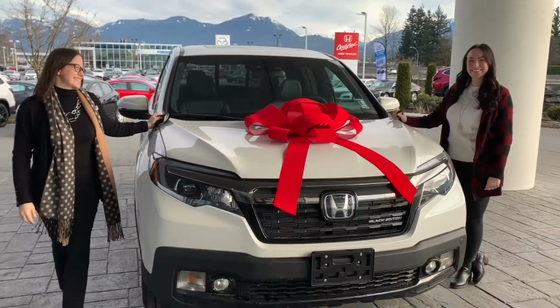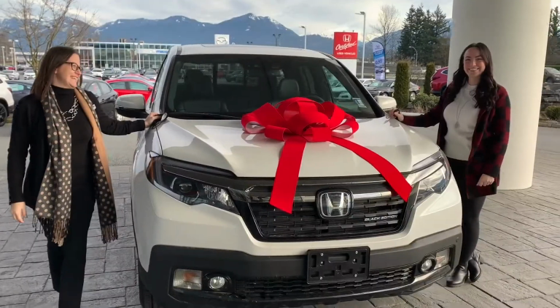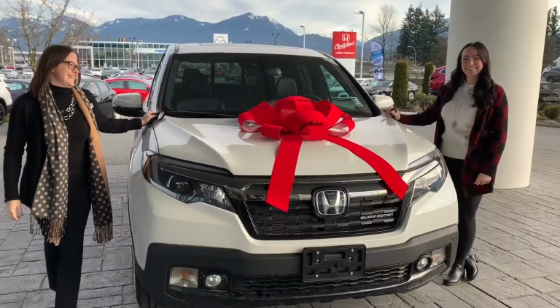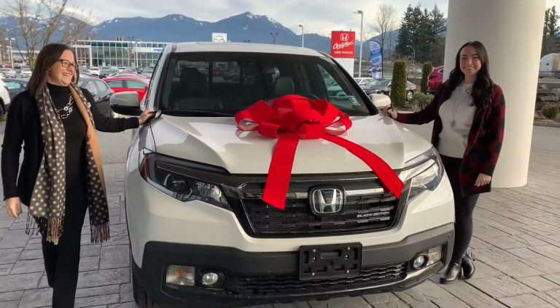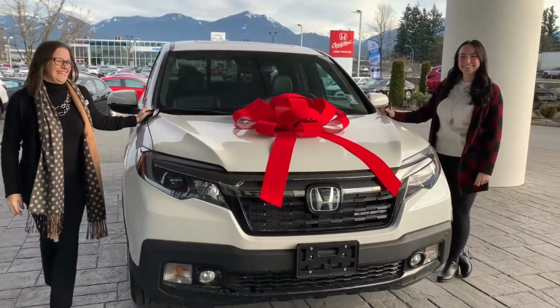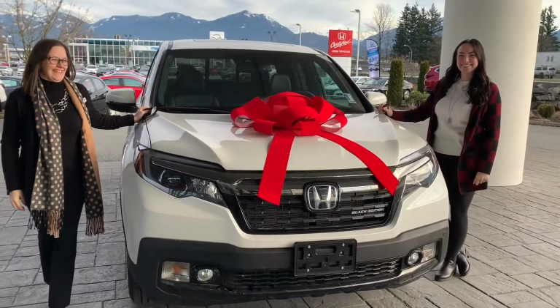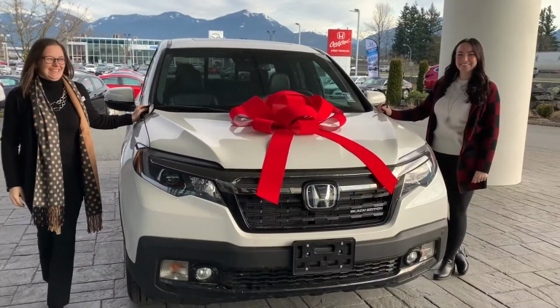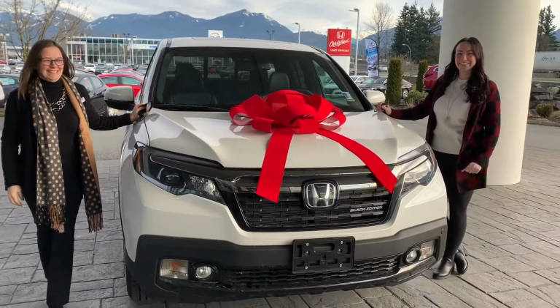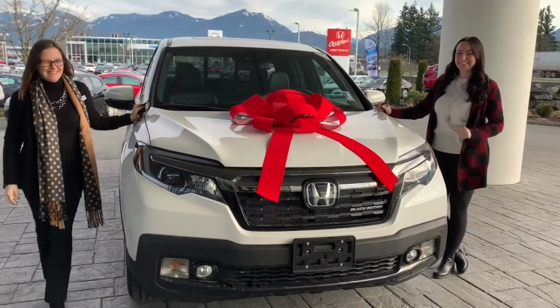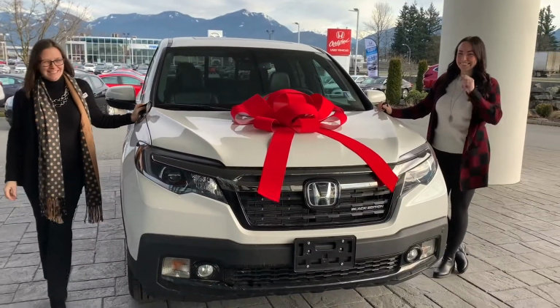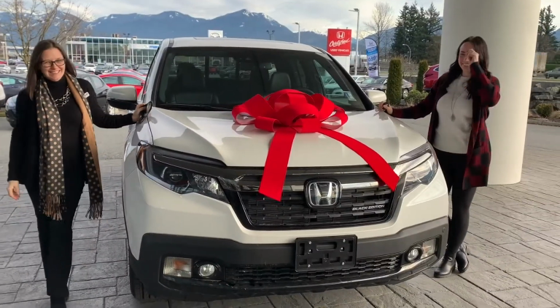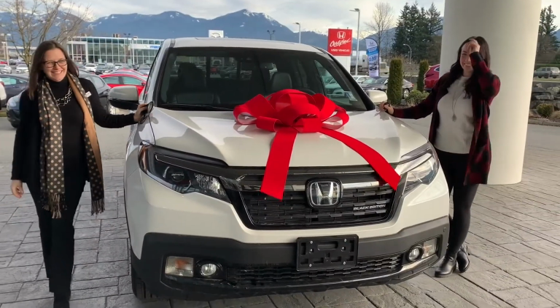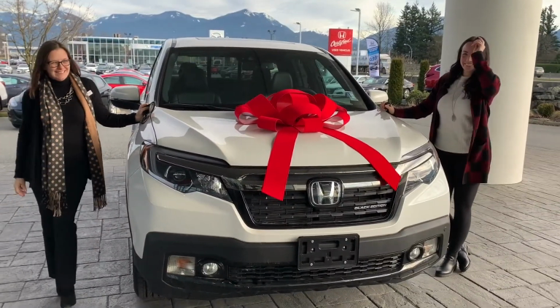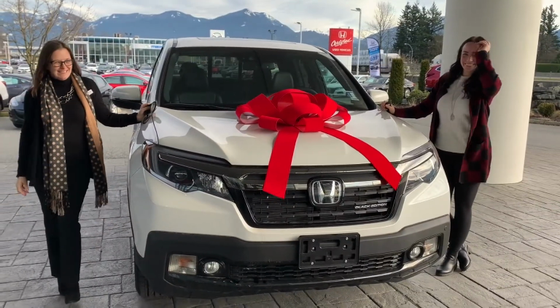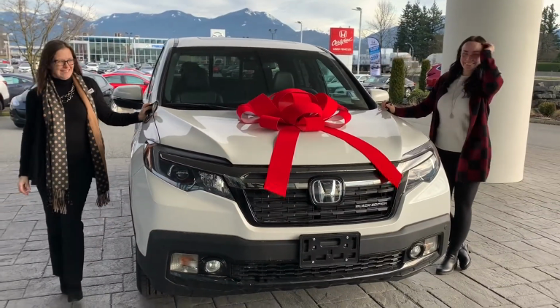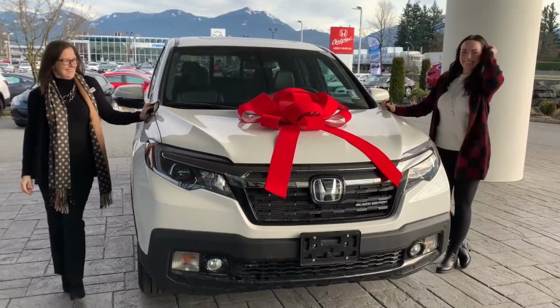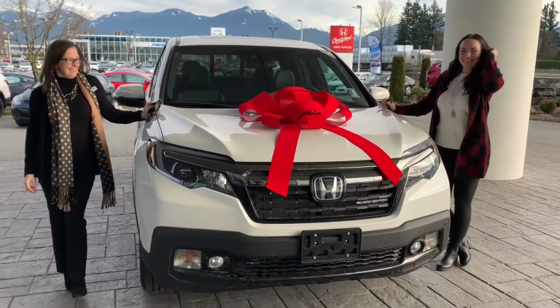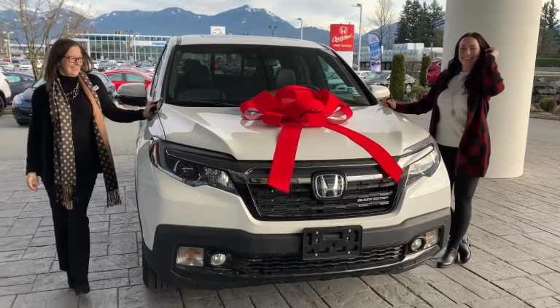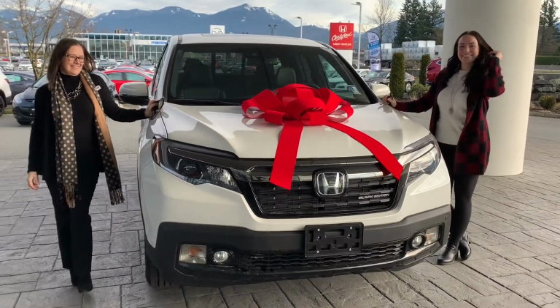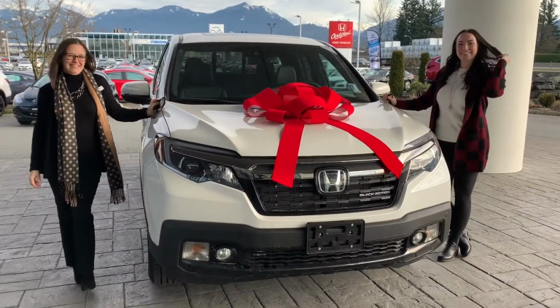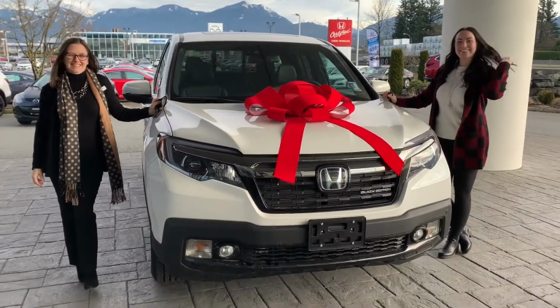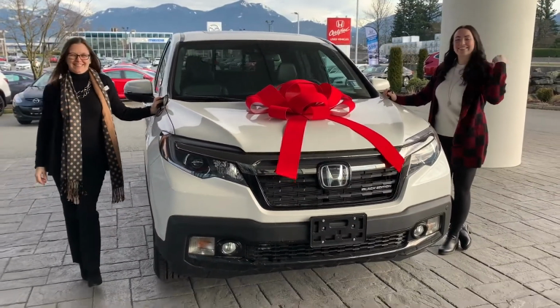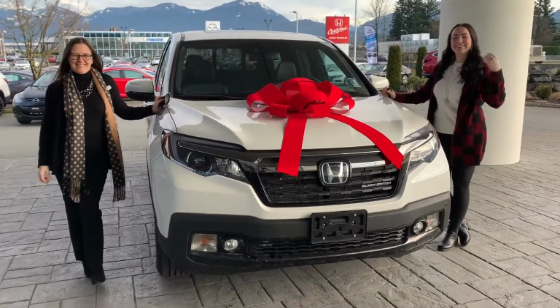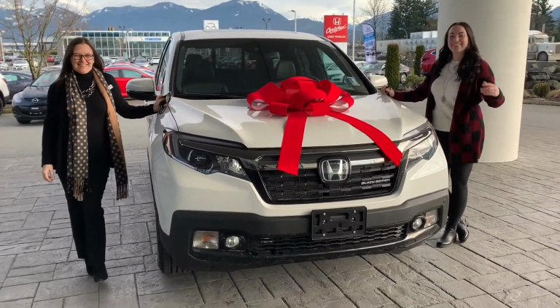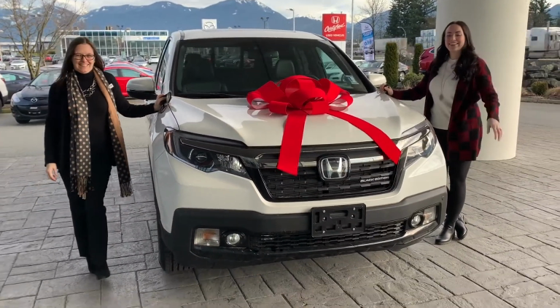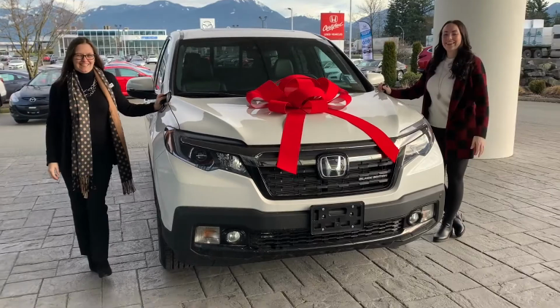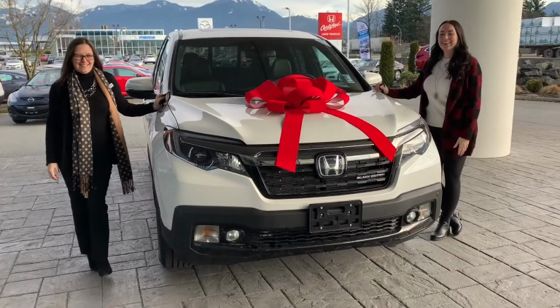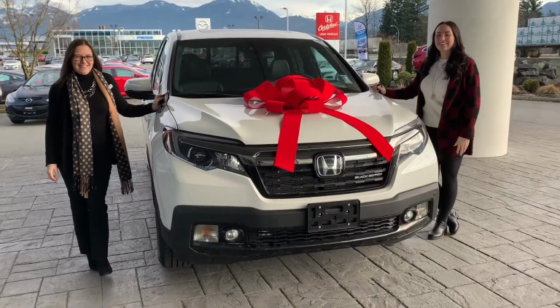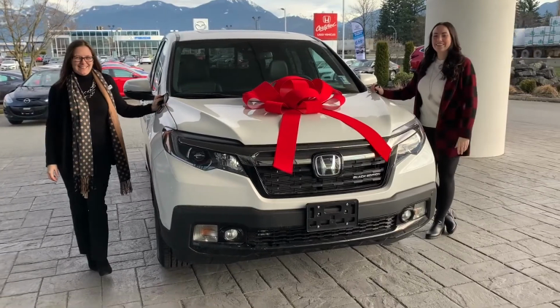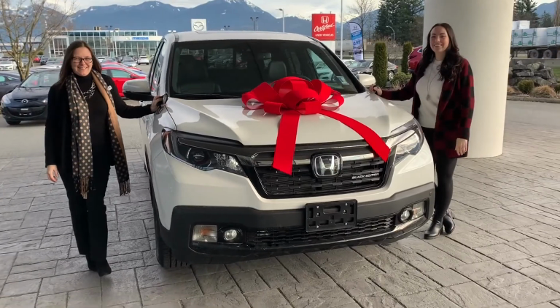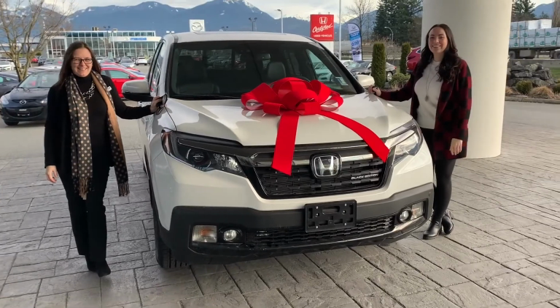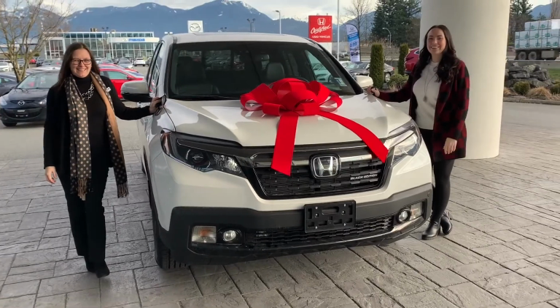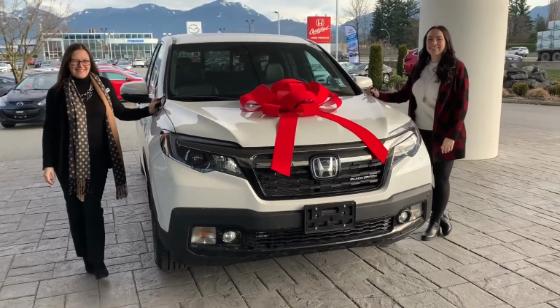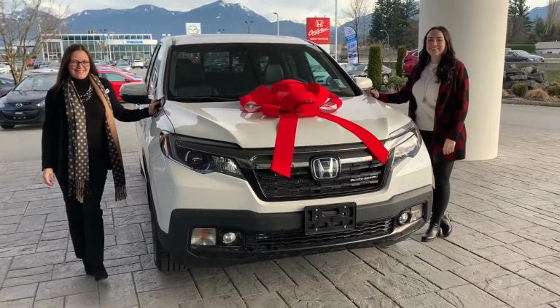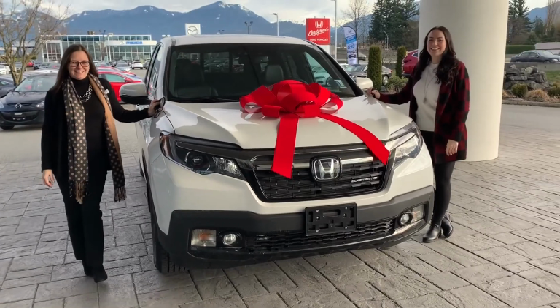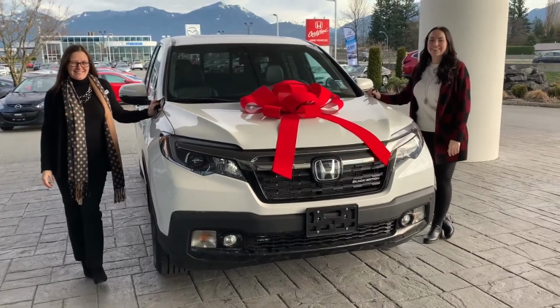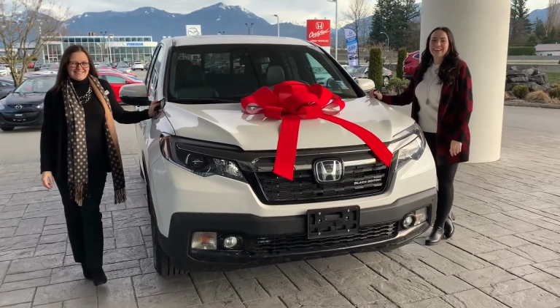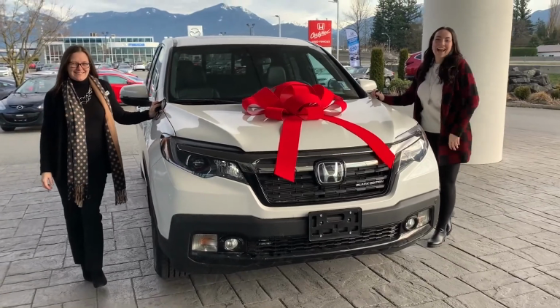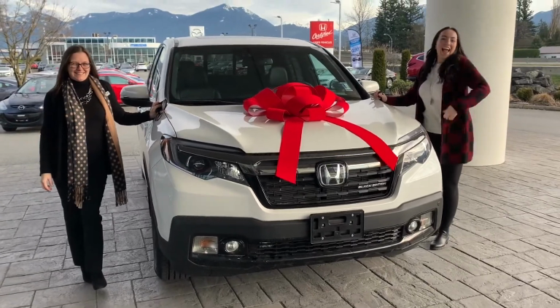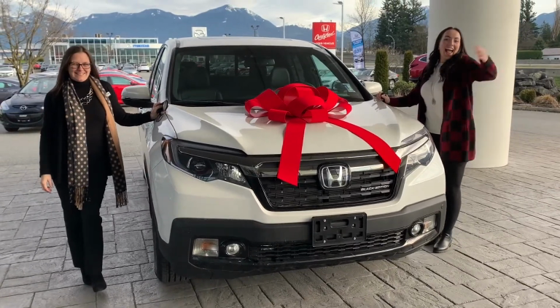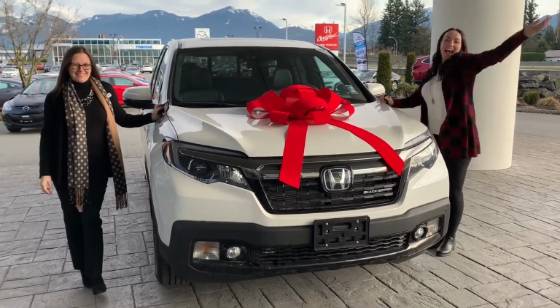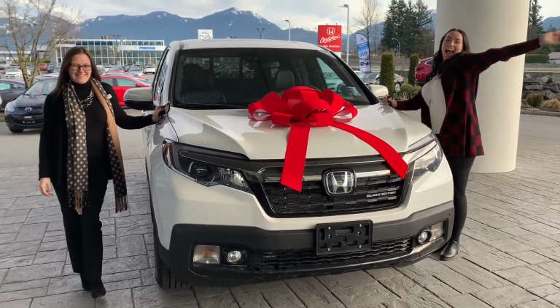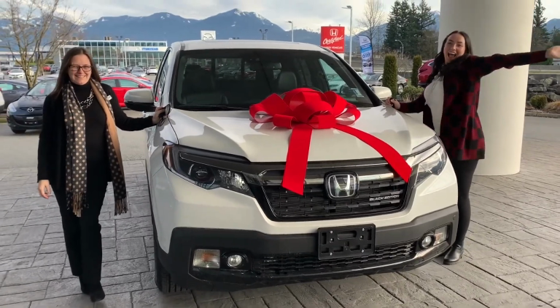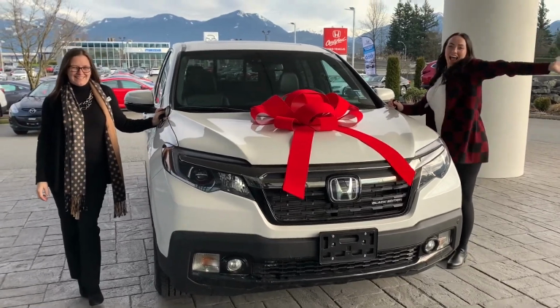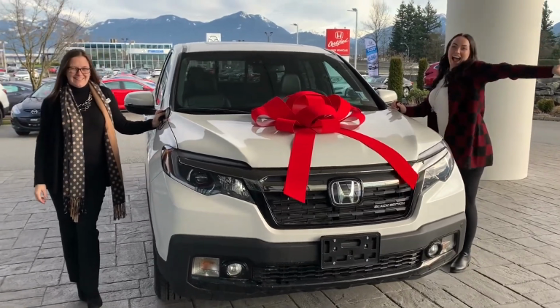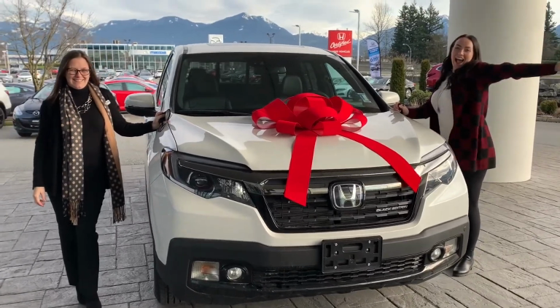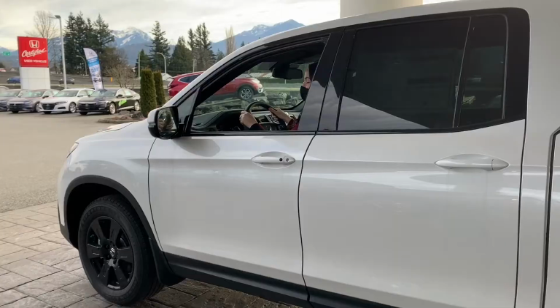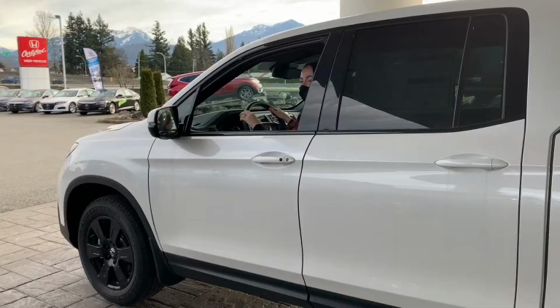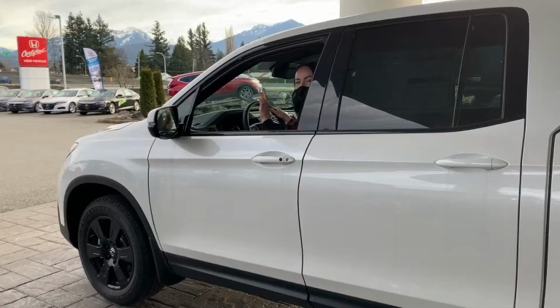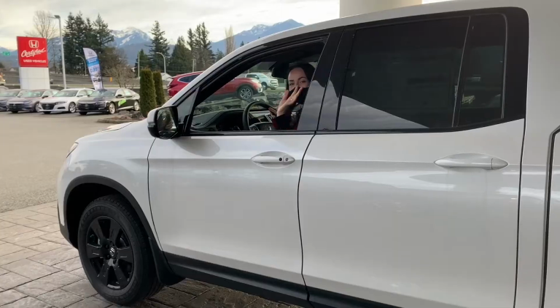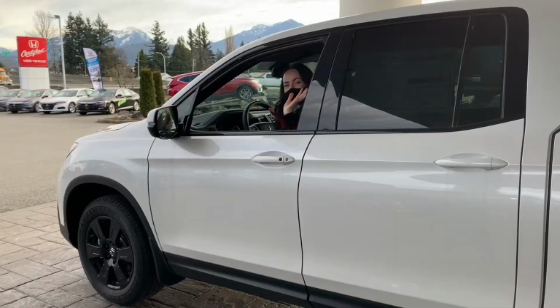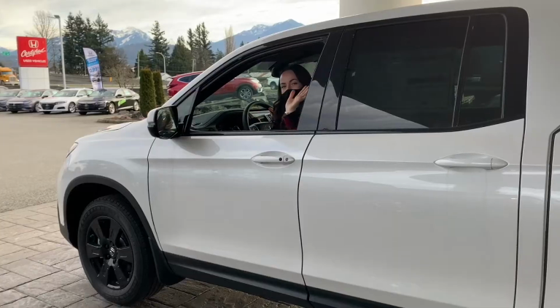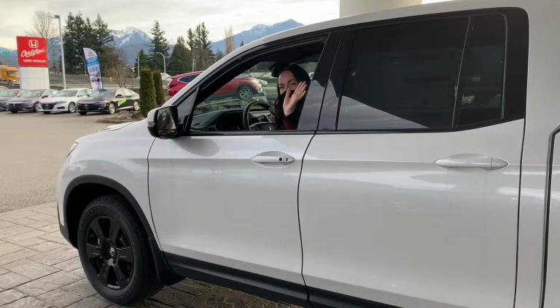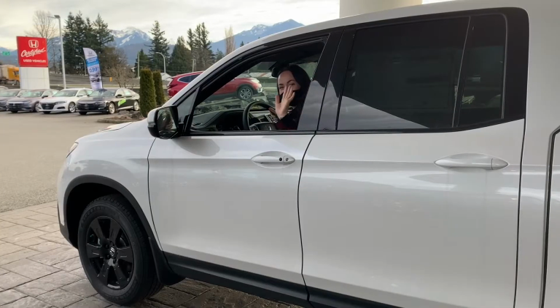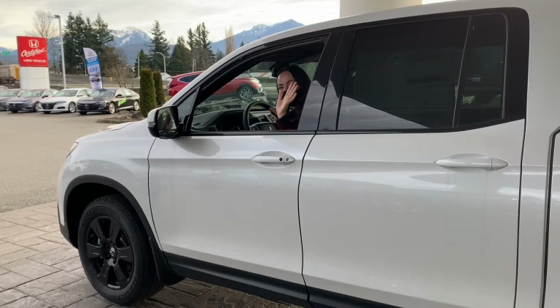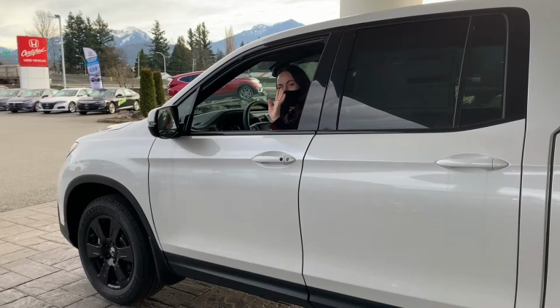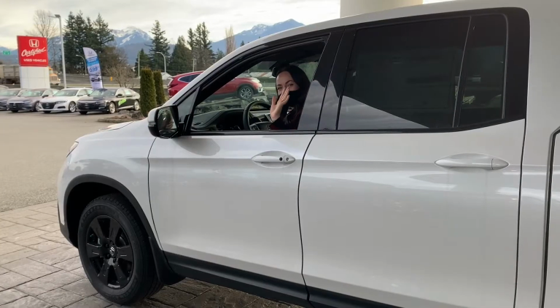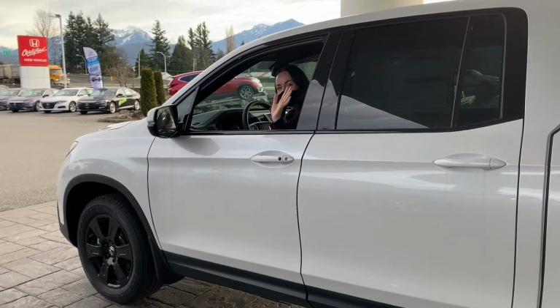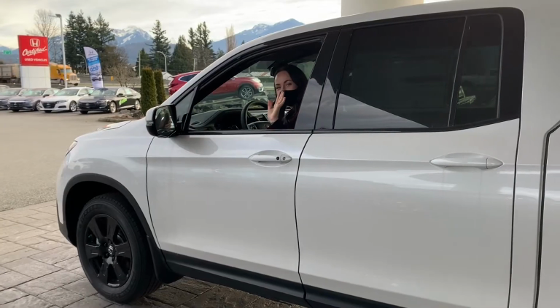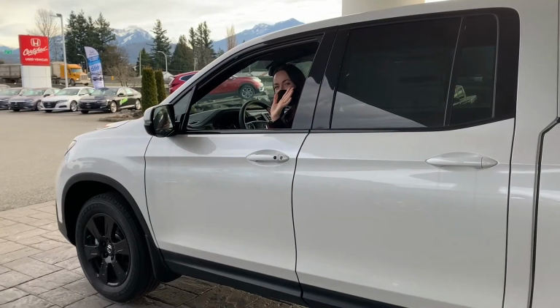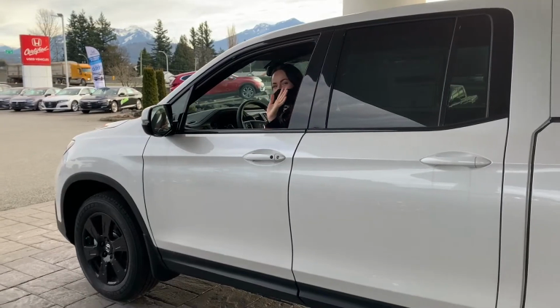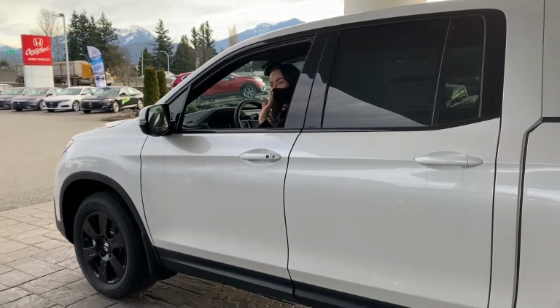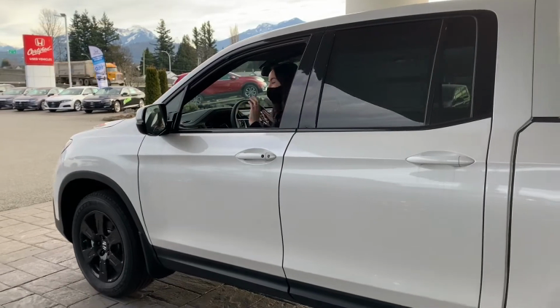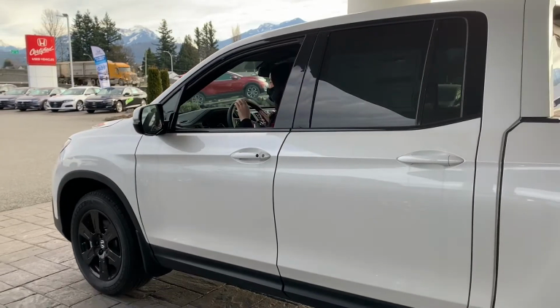As salespeople, the delivery is our favorite part. Assisting customers in finding their perfect vehicle is our ultimate goal.